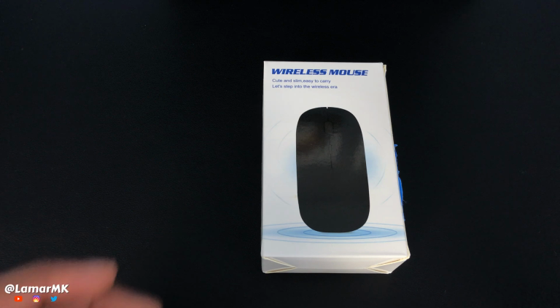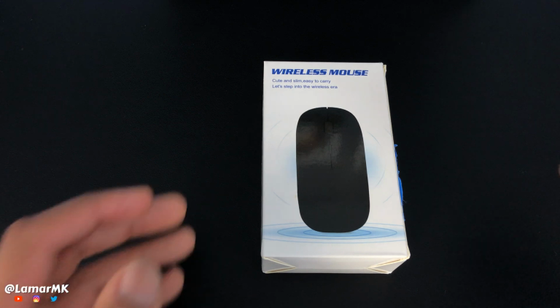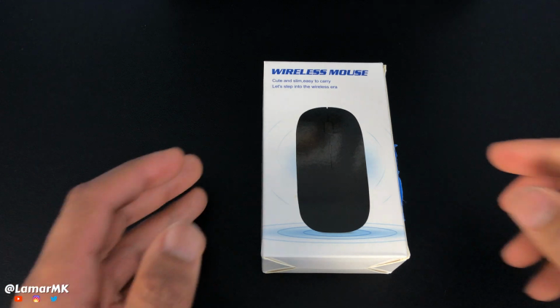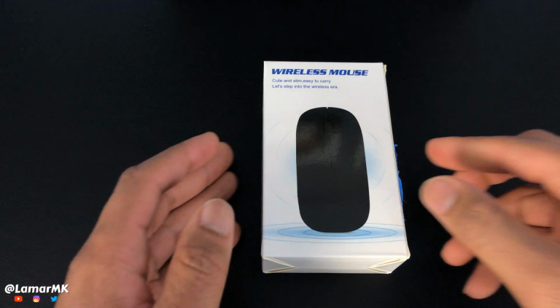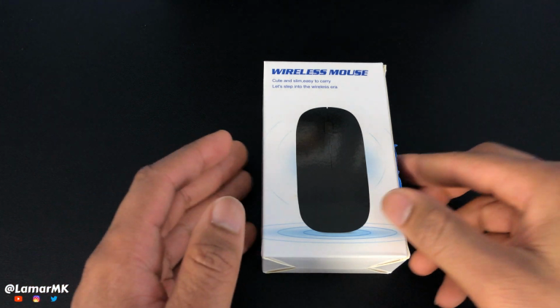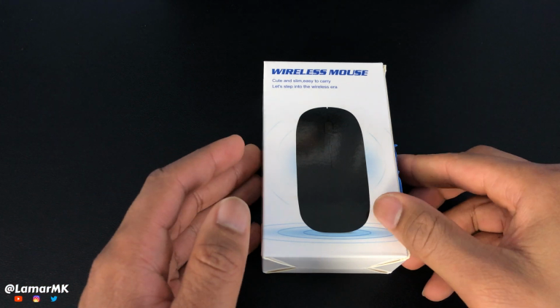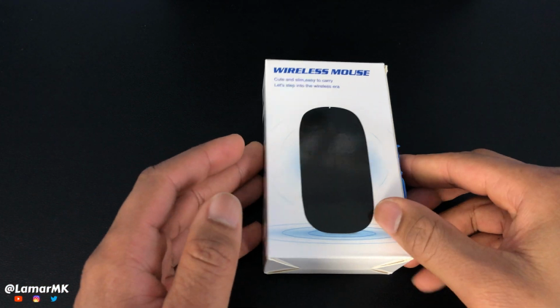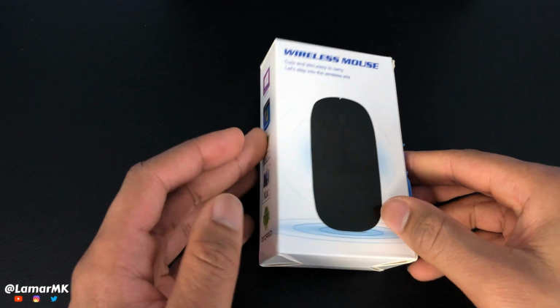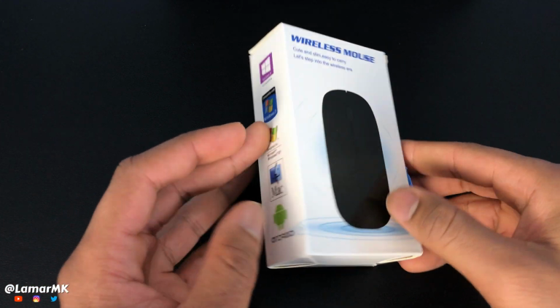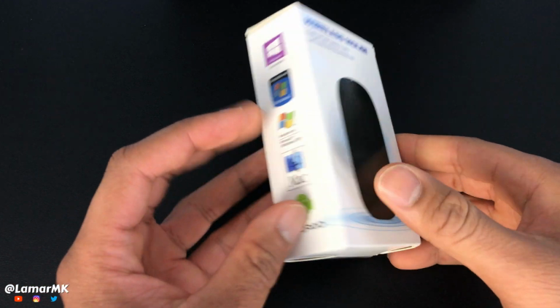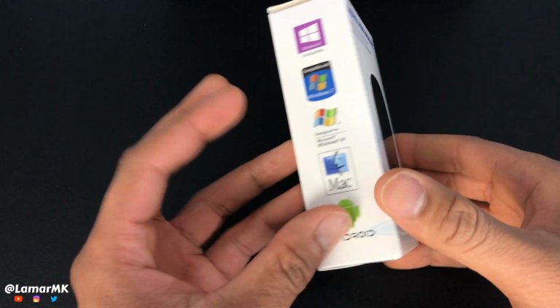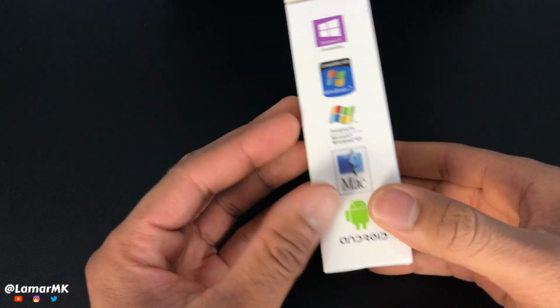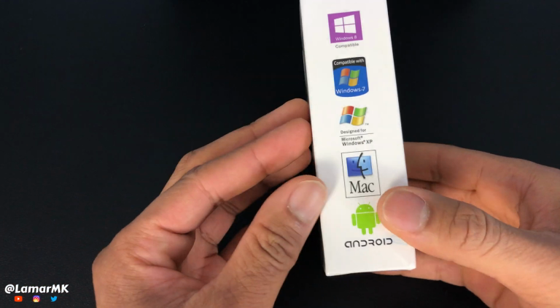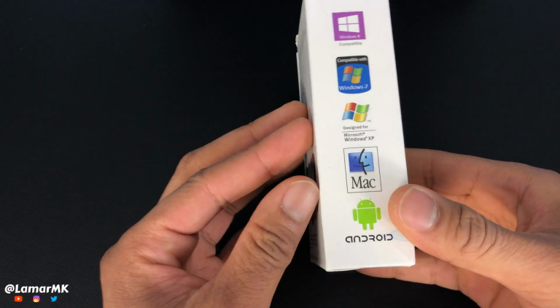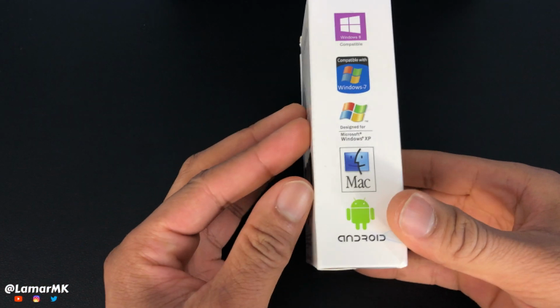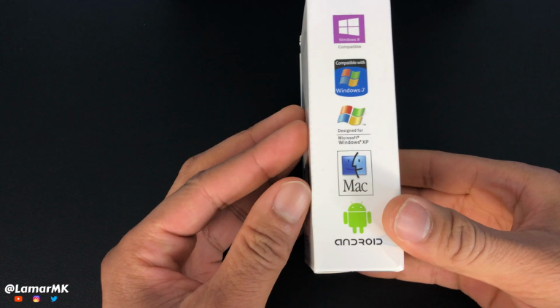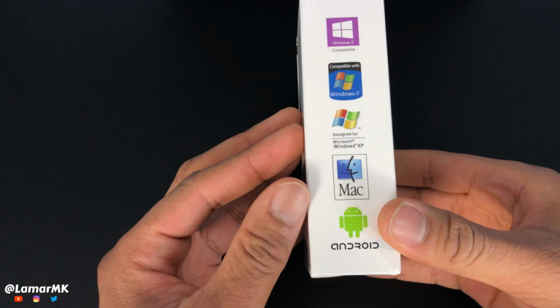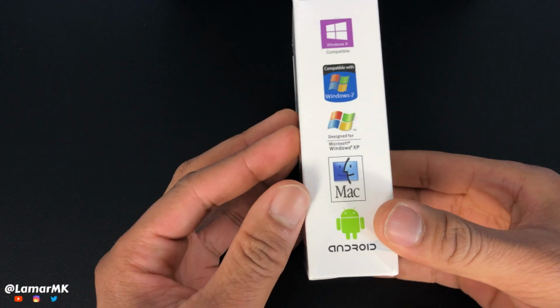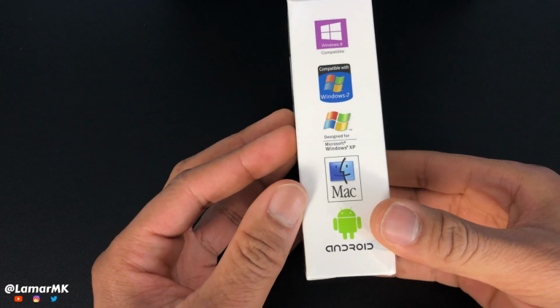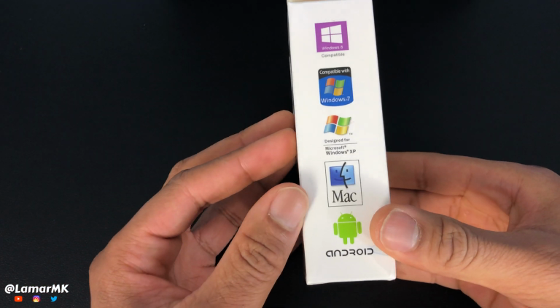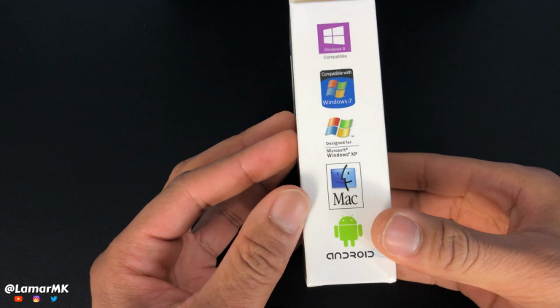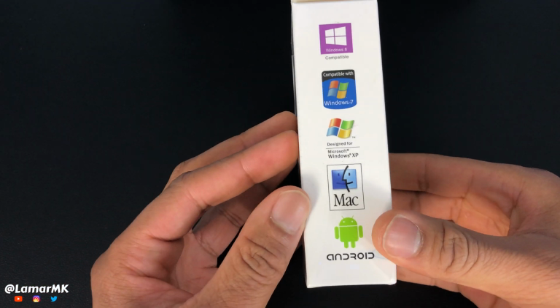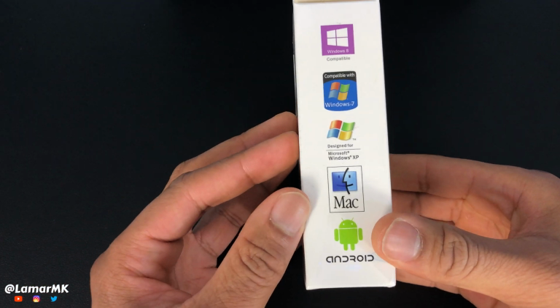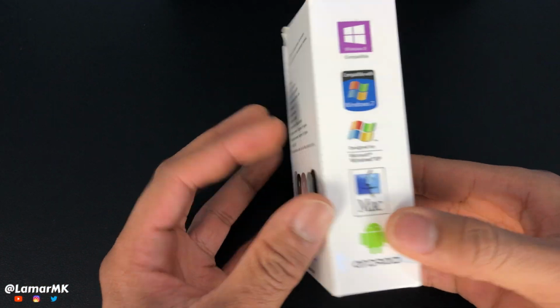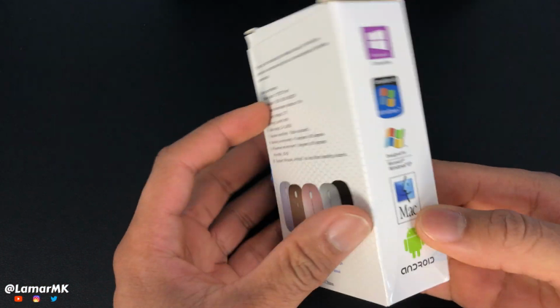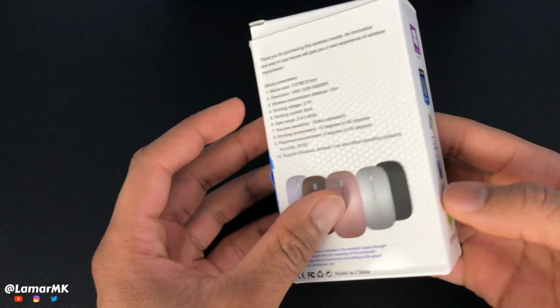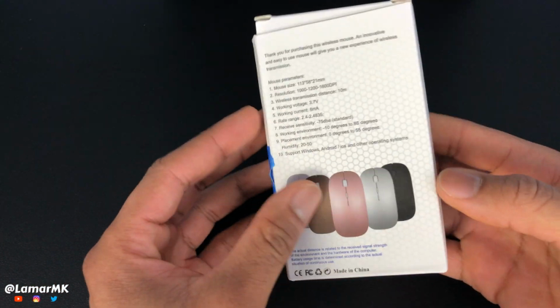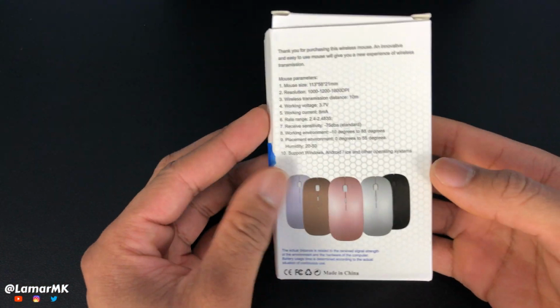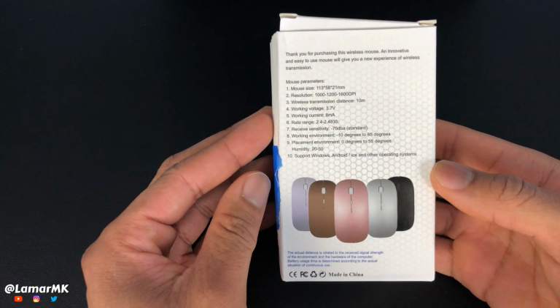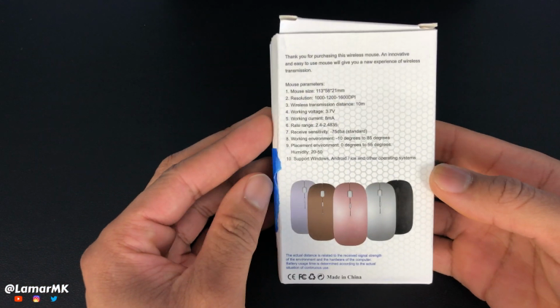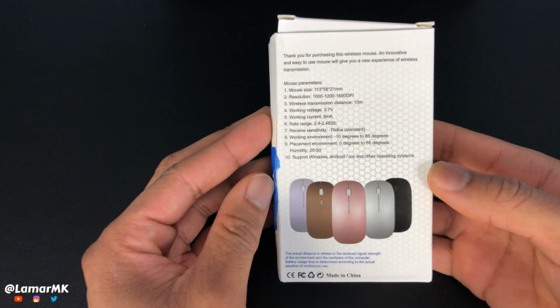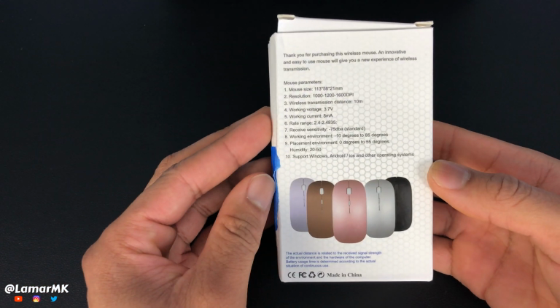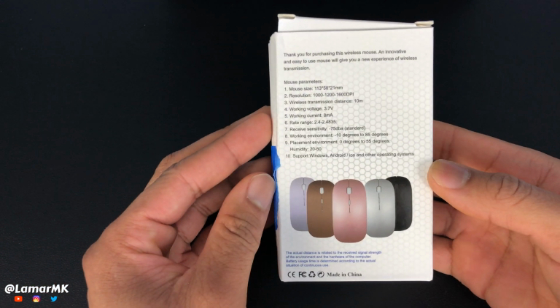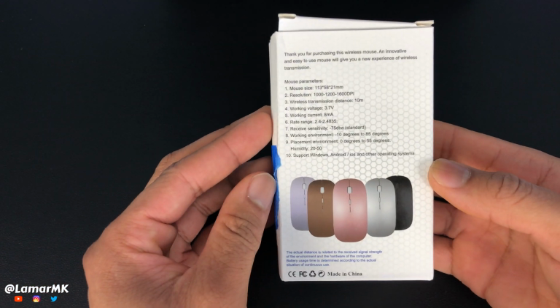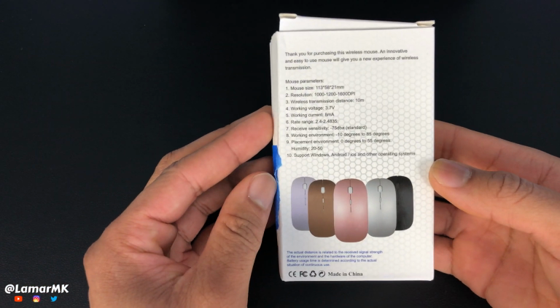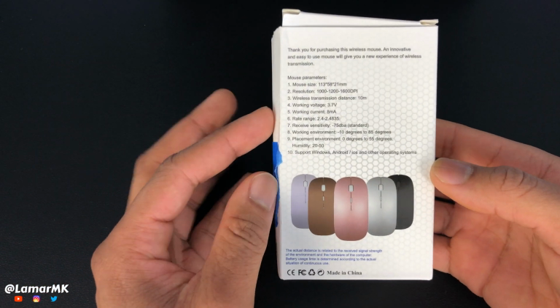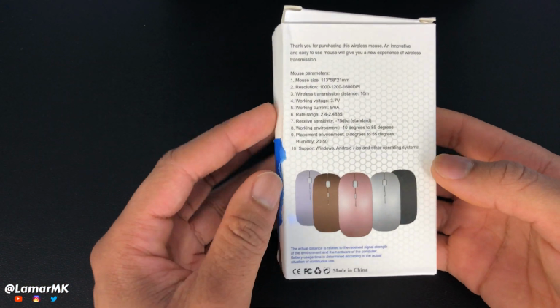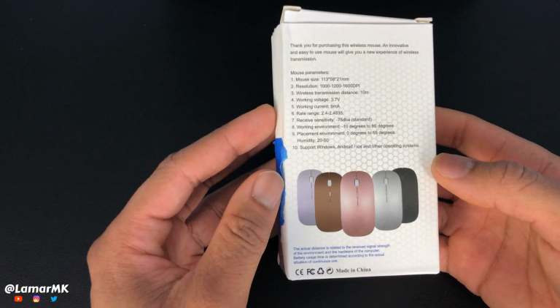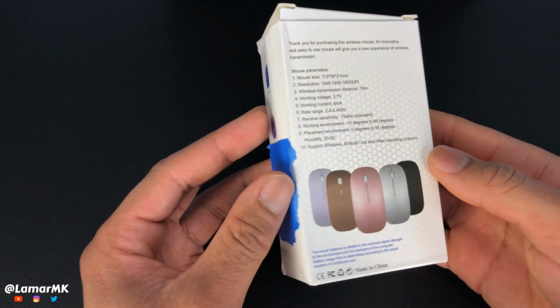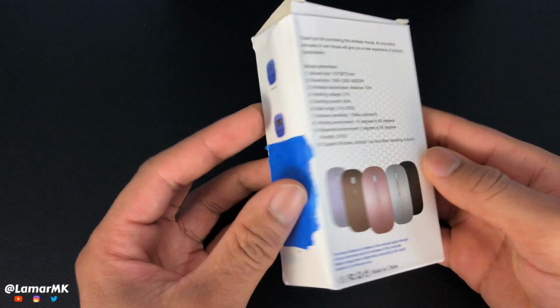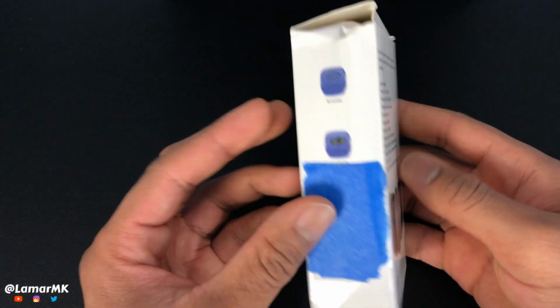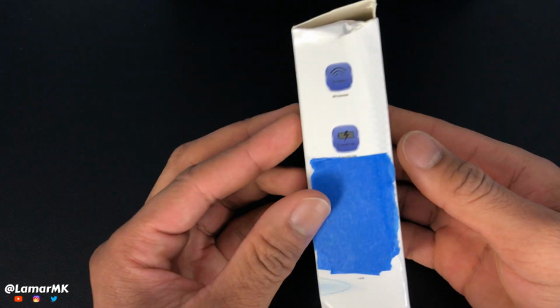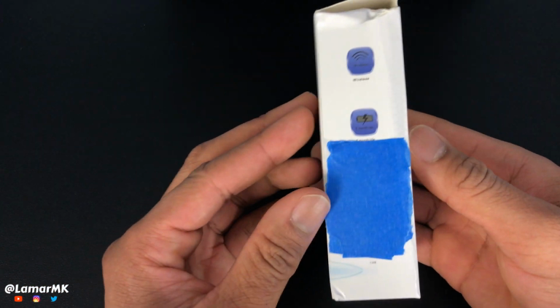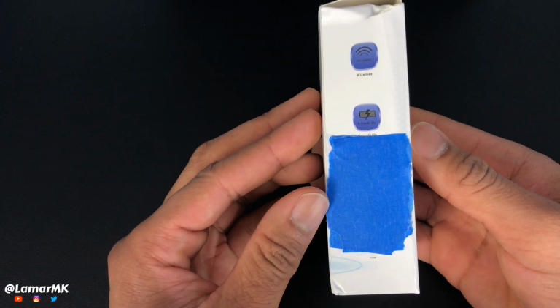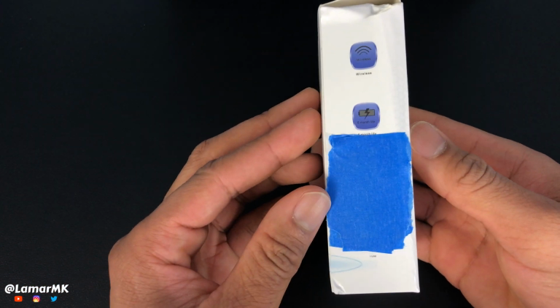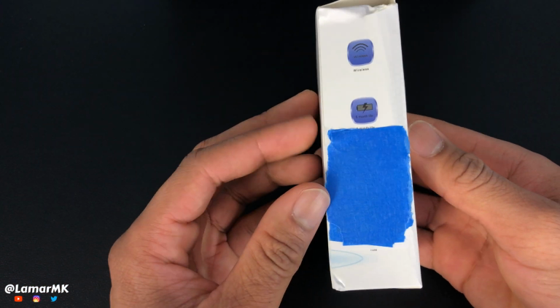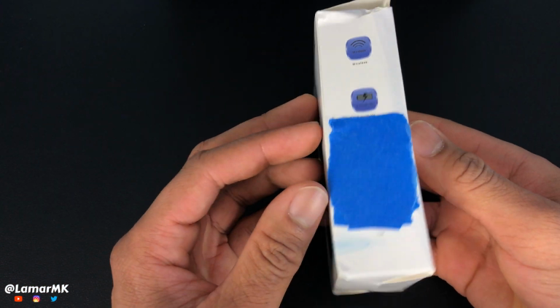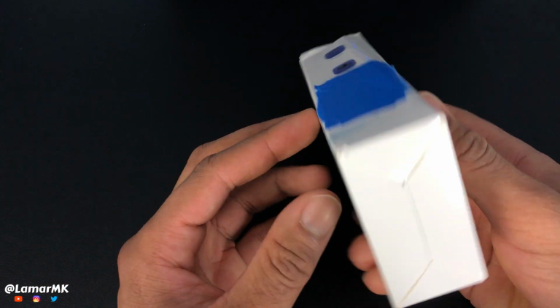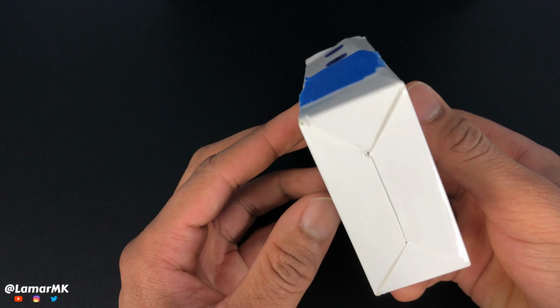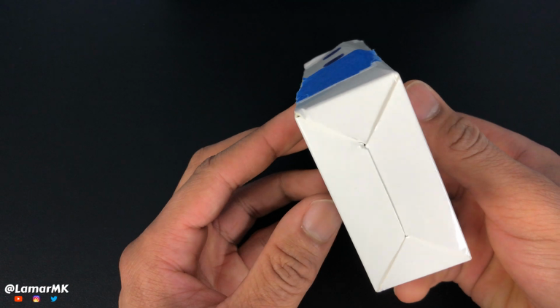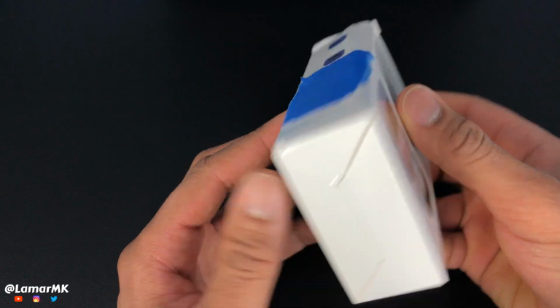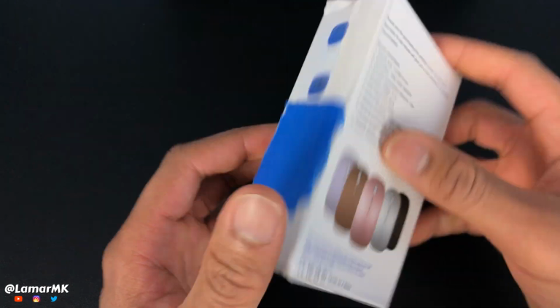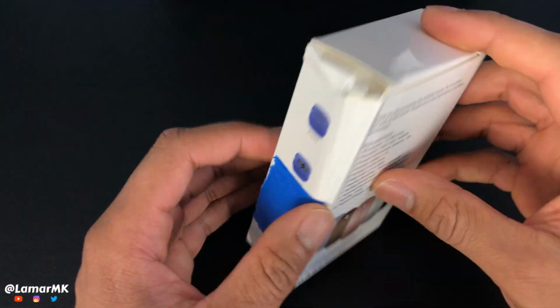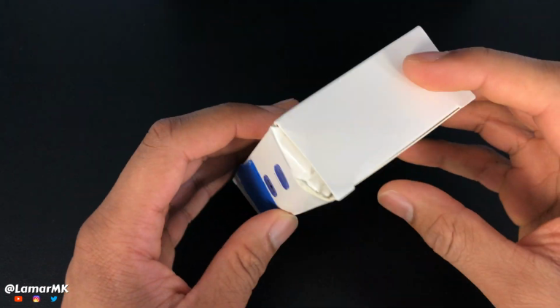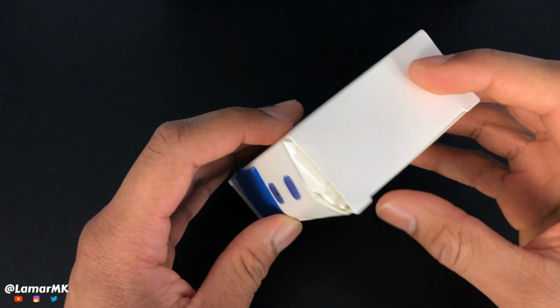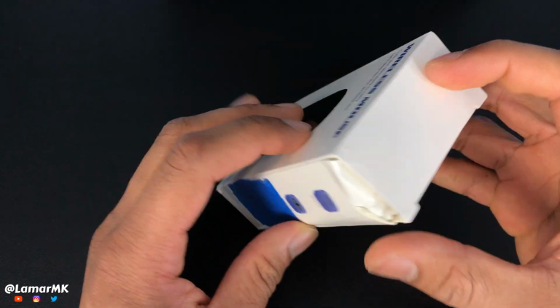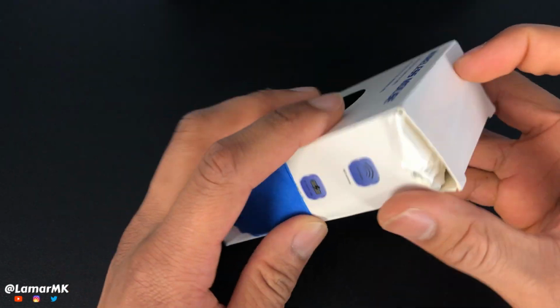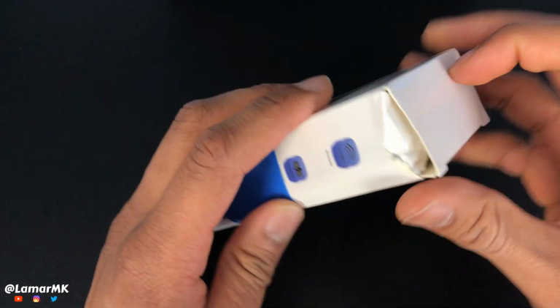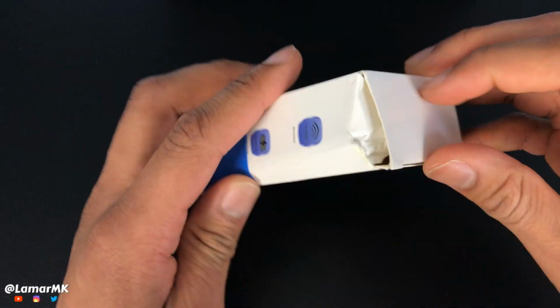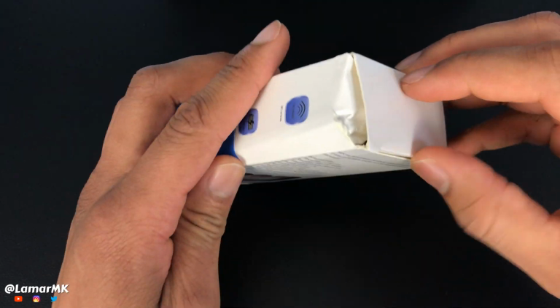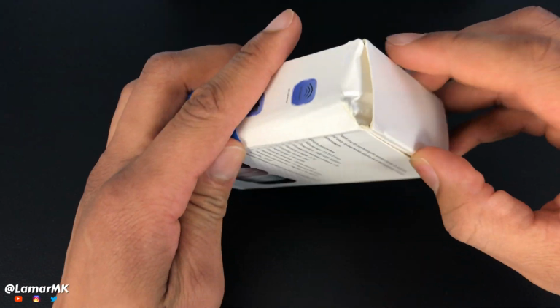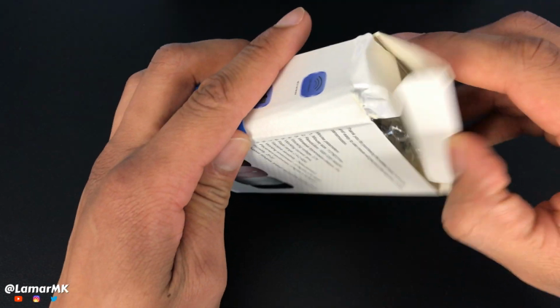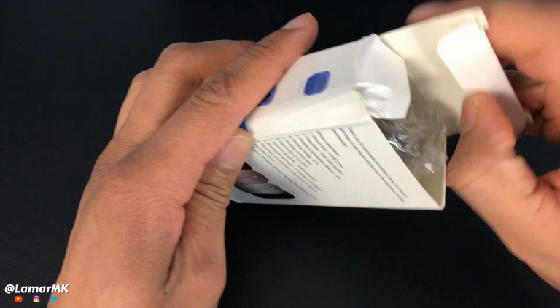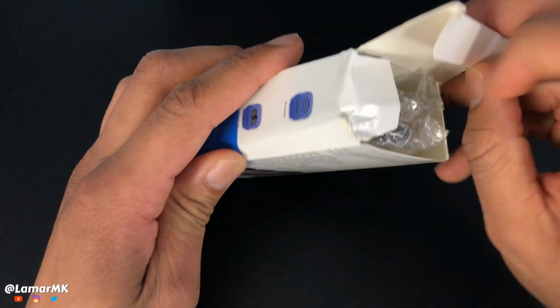Hey guys, what's up? So today we'll be checking out this wireless Bluetooth mouse for my iPad Pro.